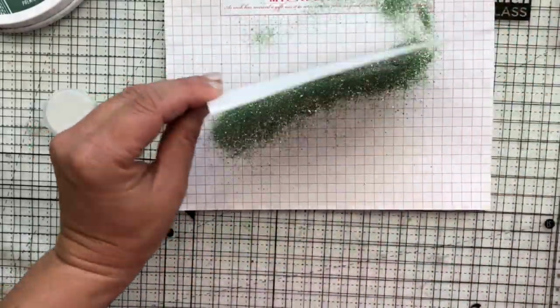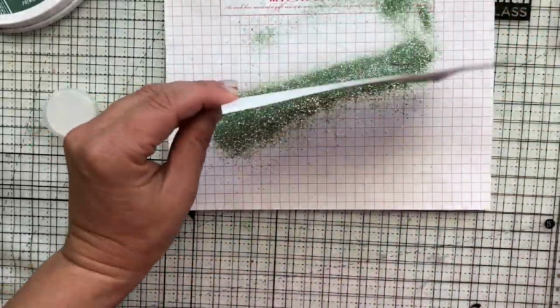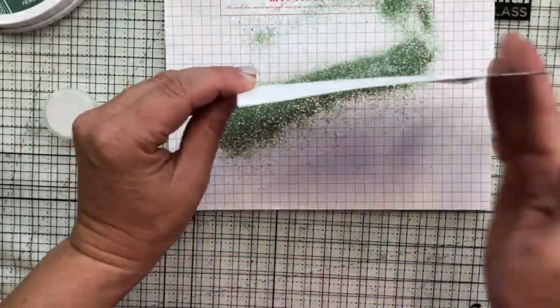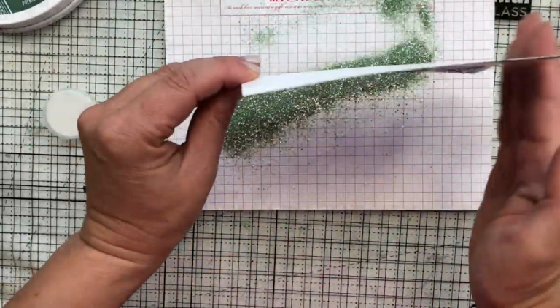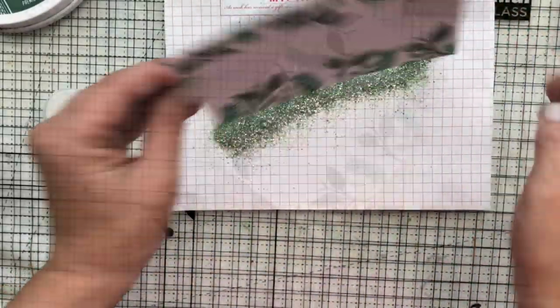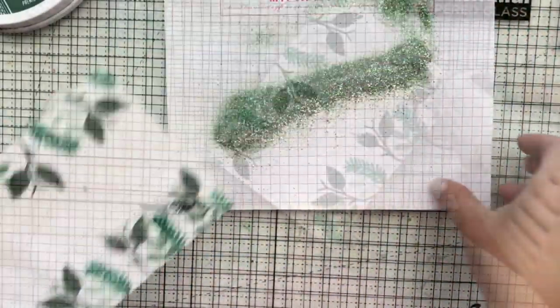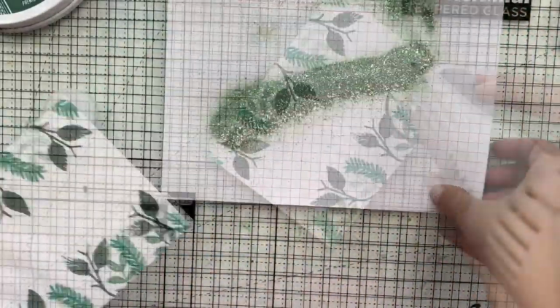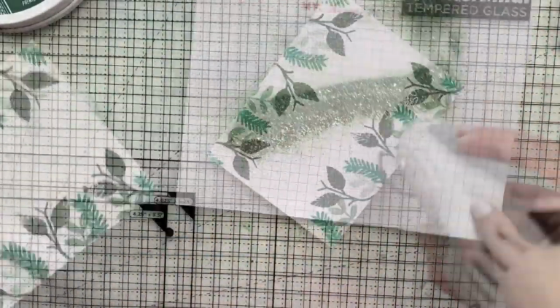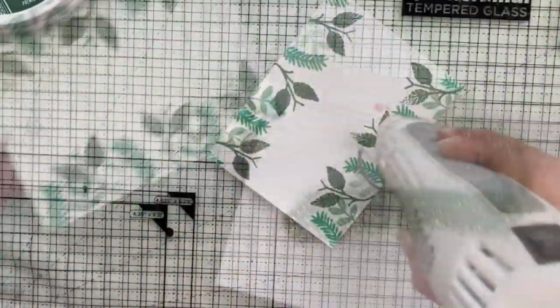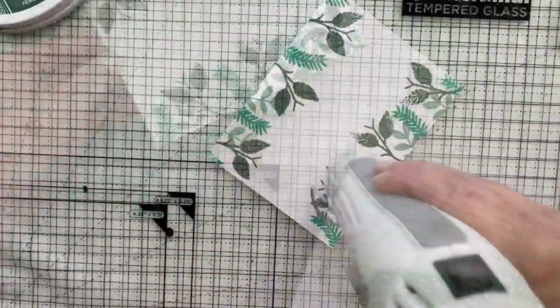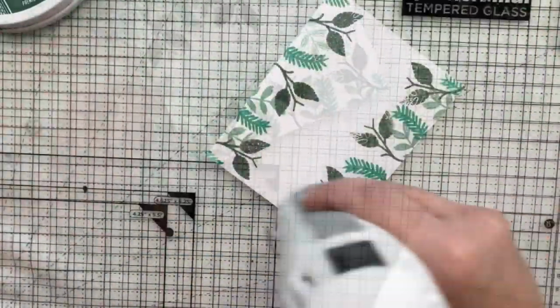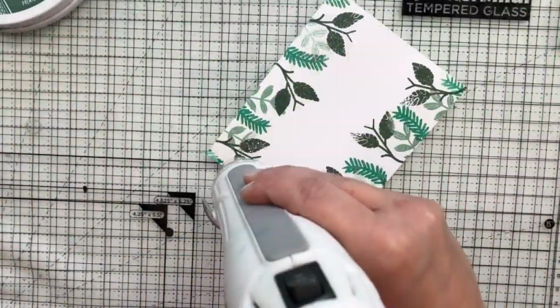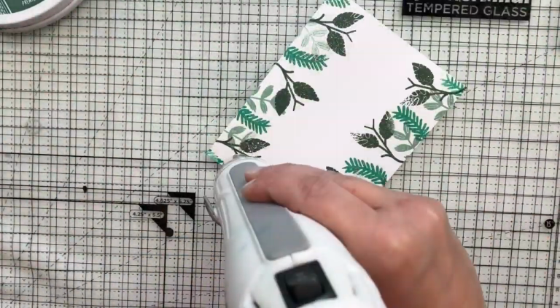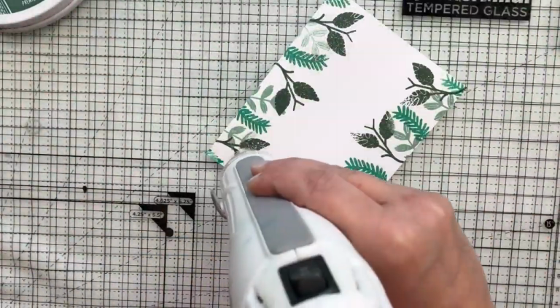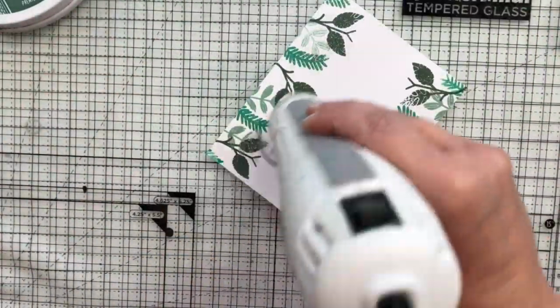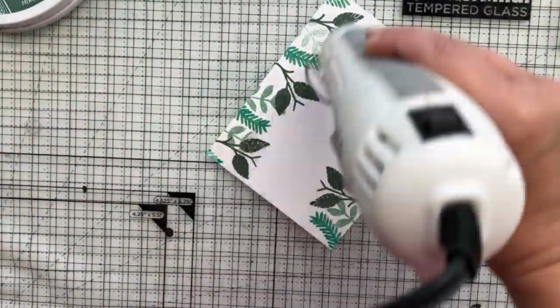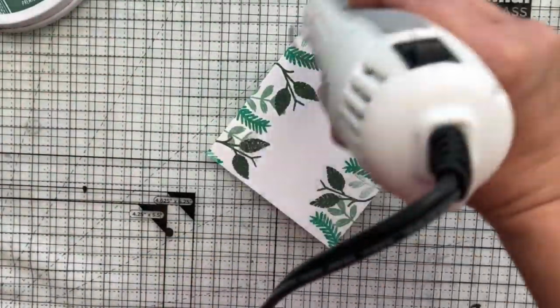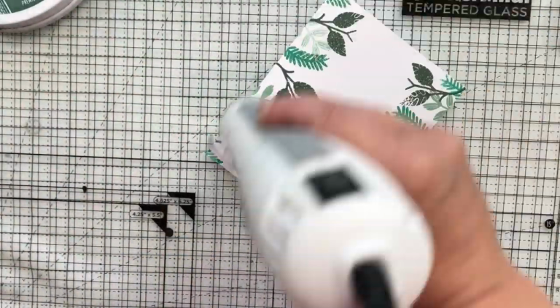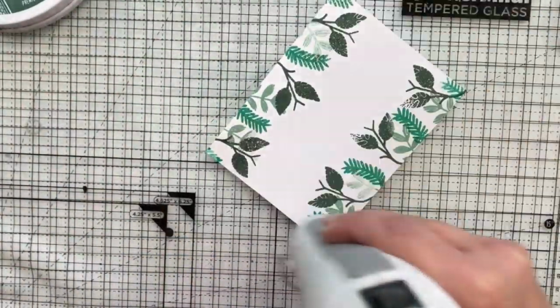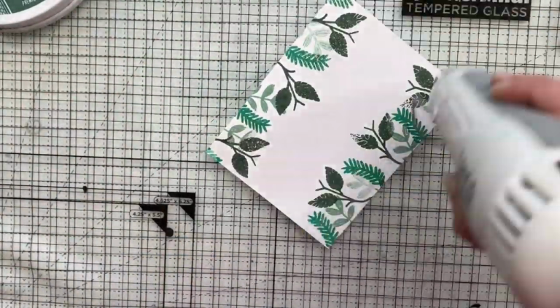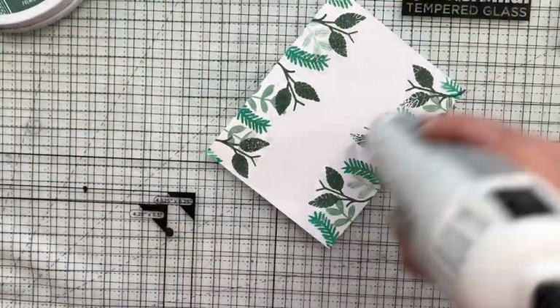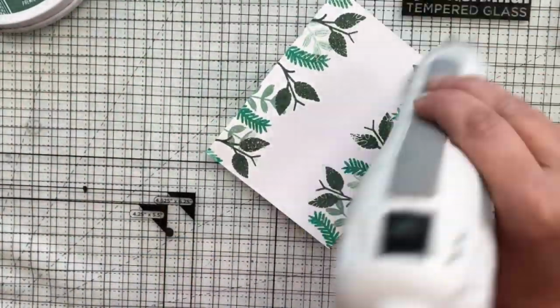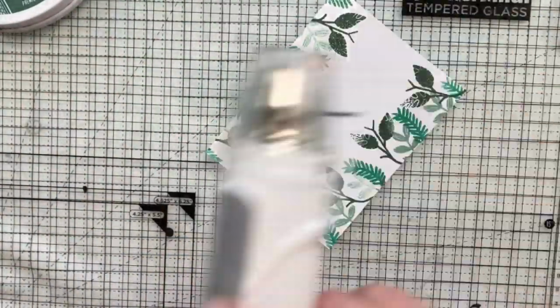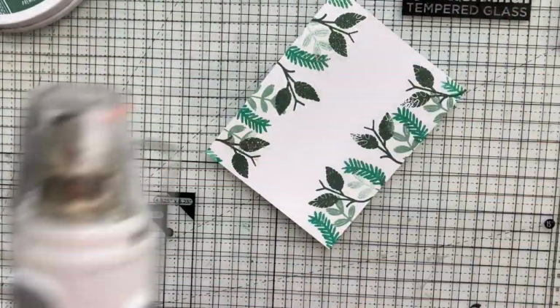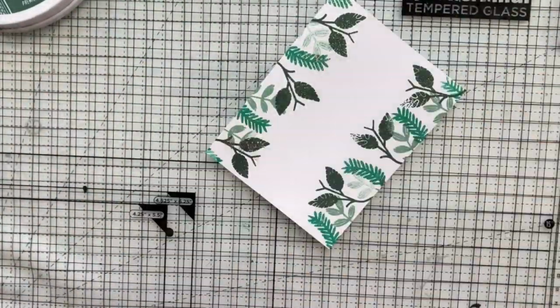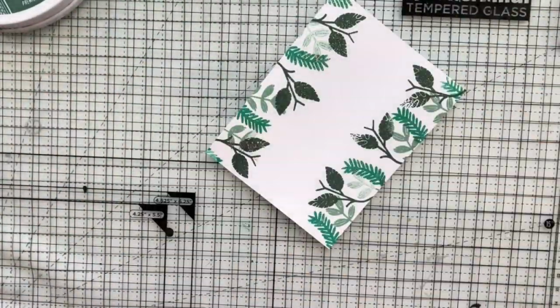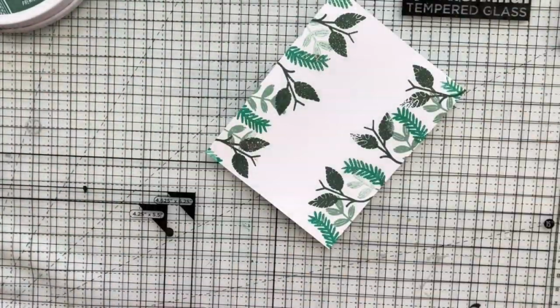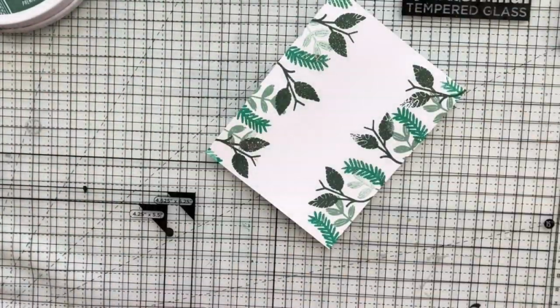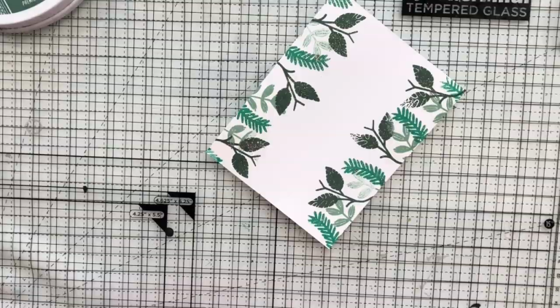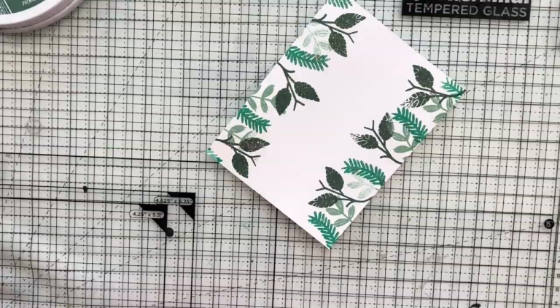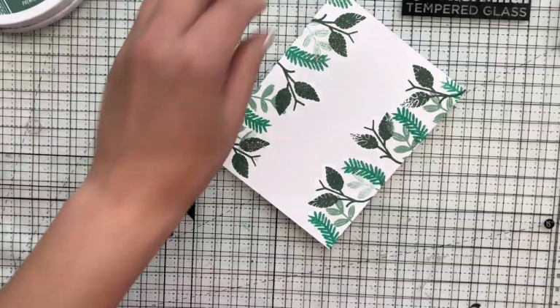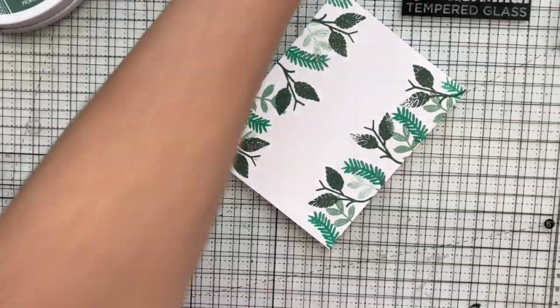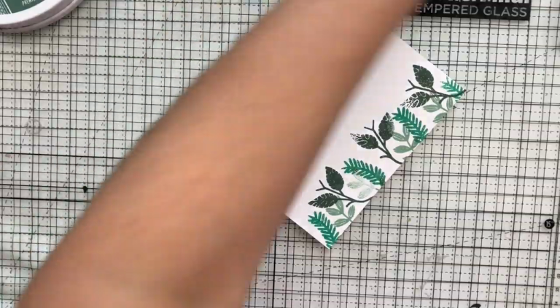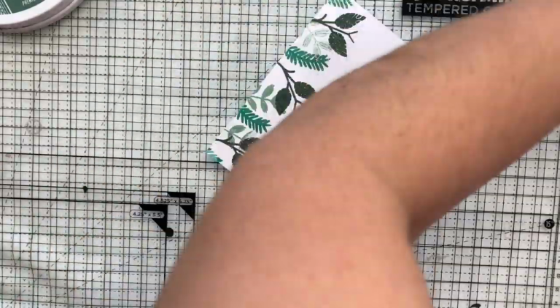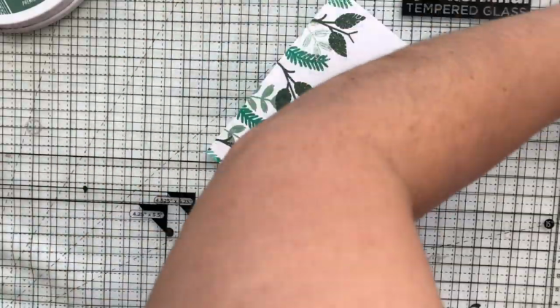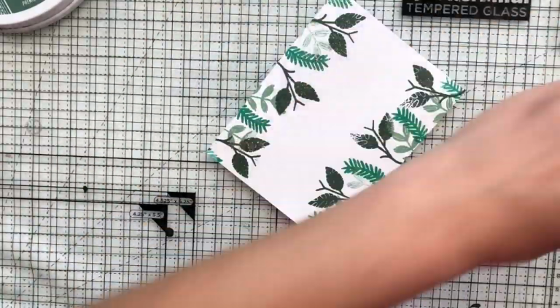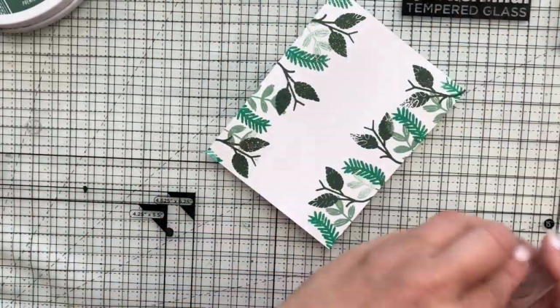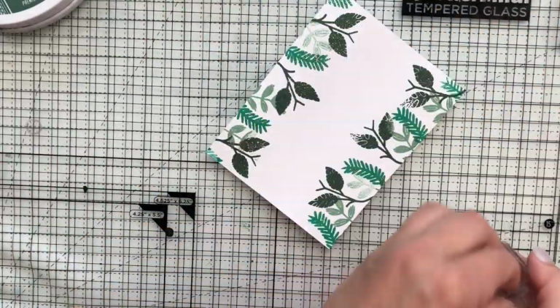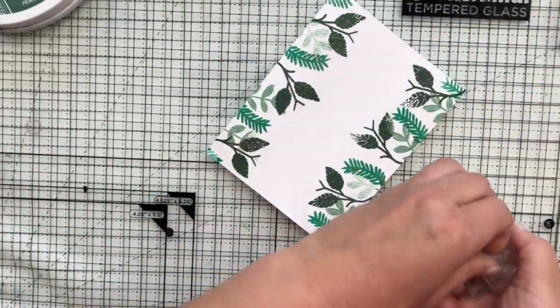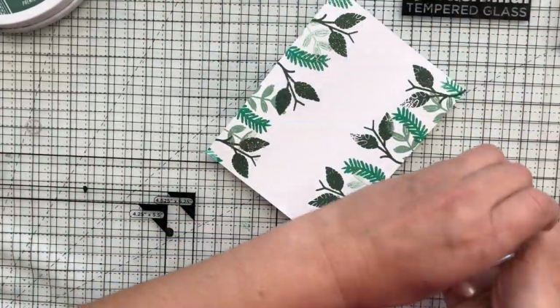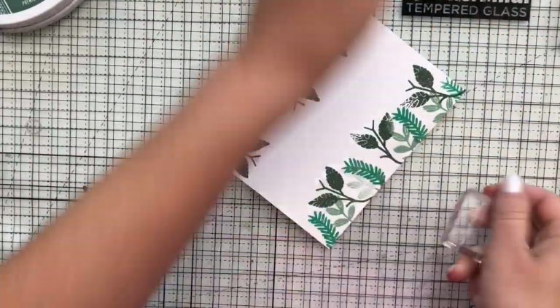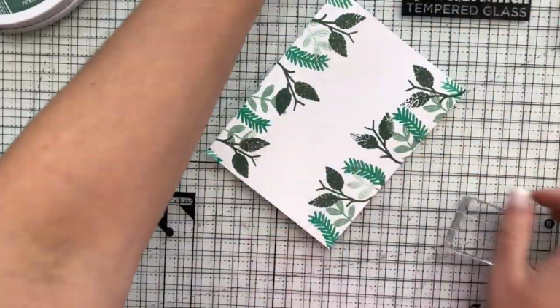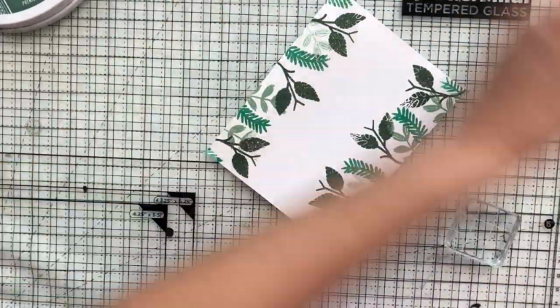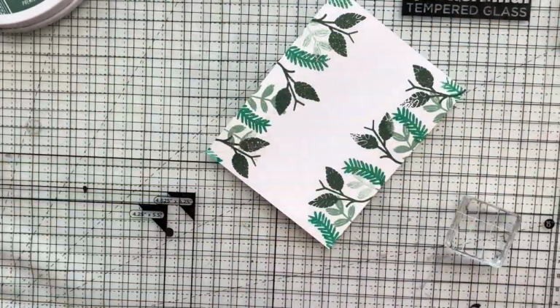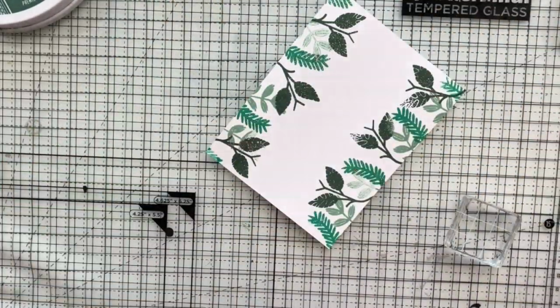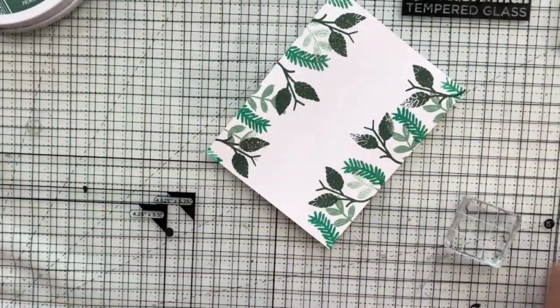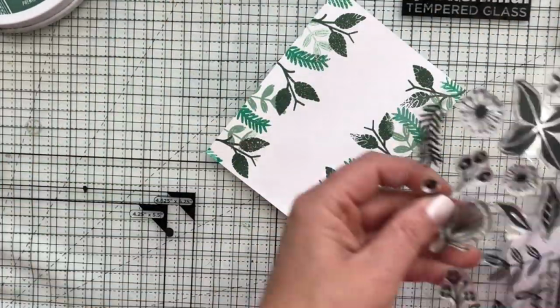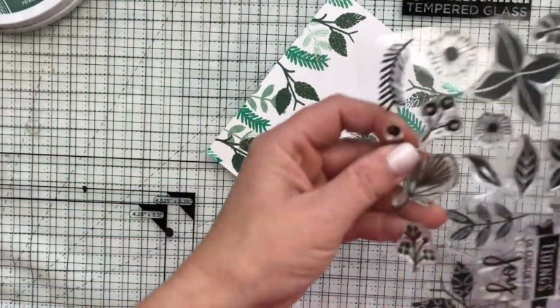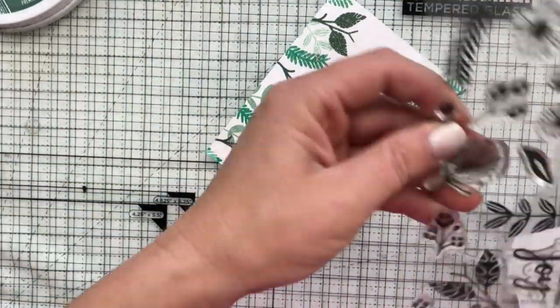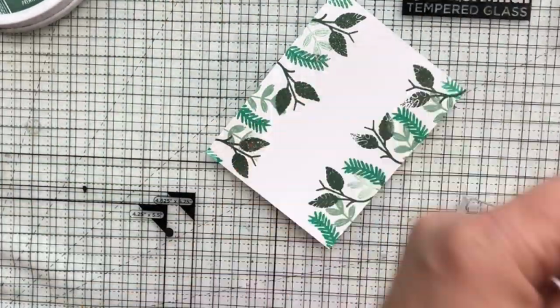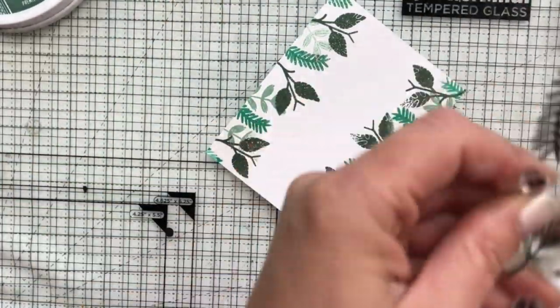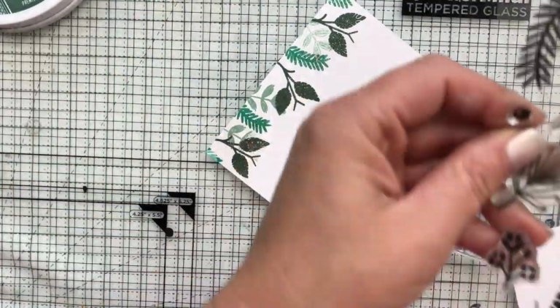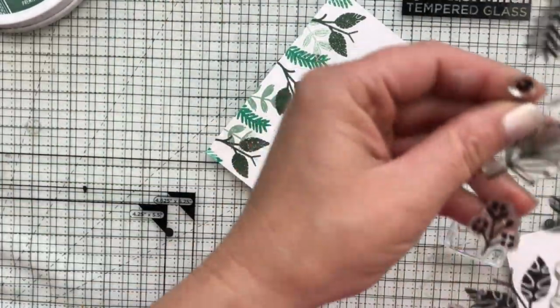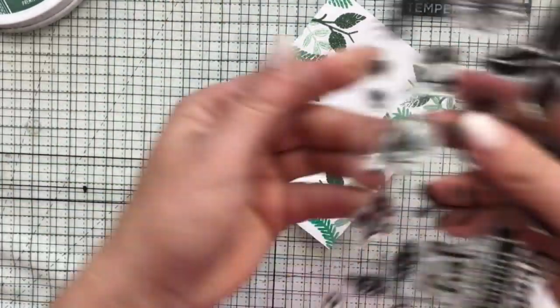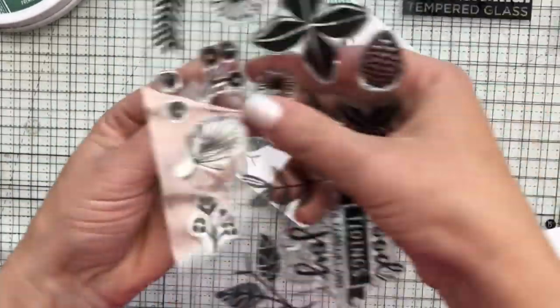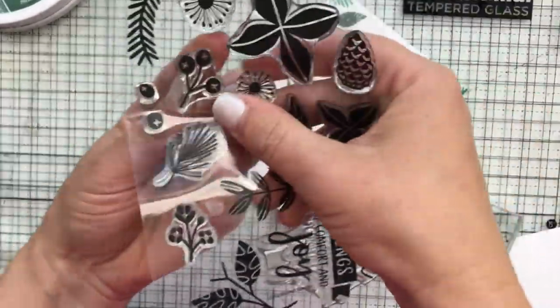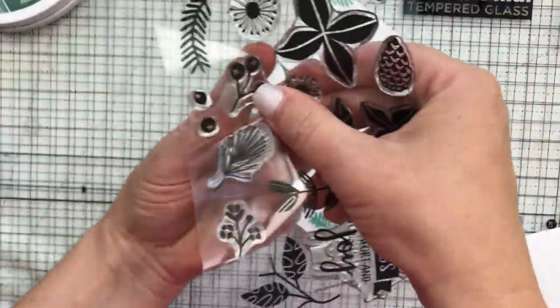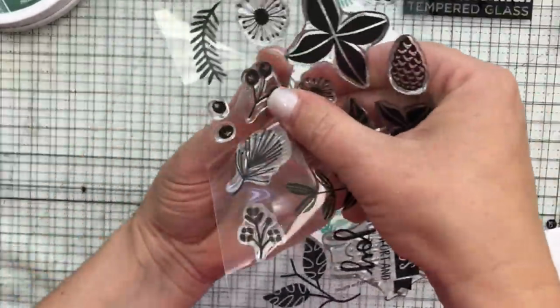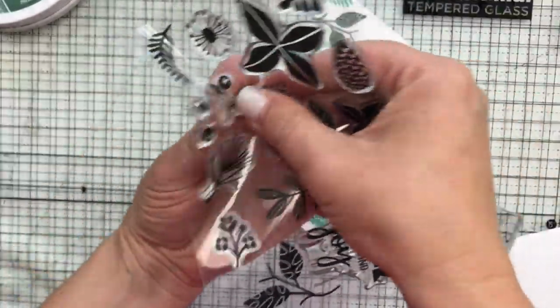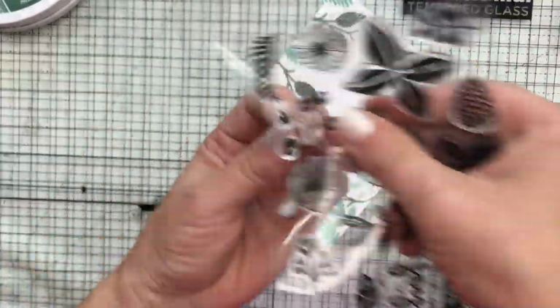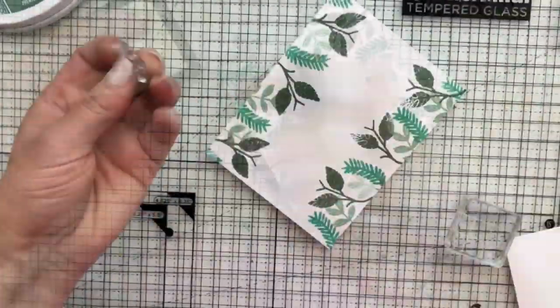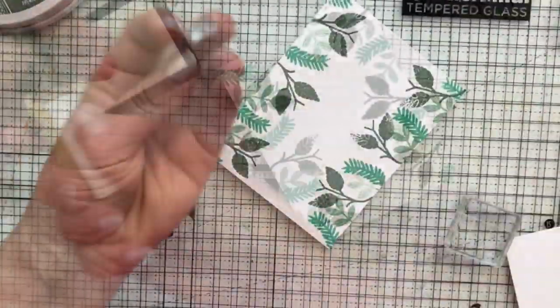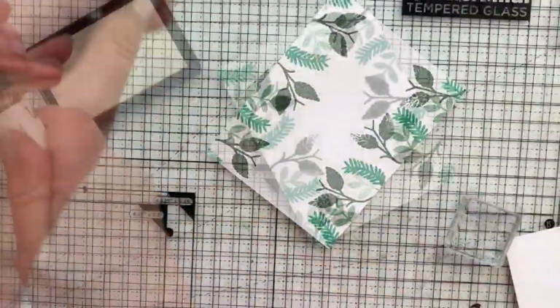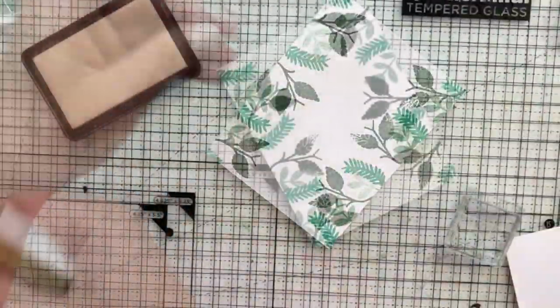I went in with a third color — same process: sprinkled on some embossing powder and heat set it.